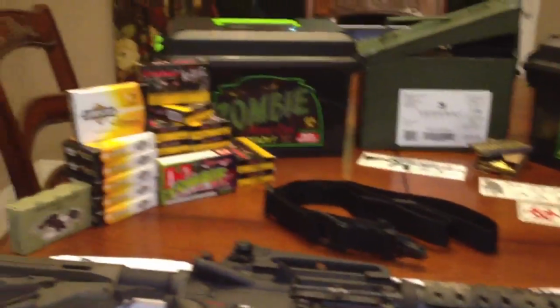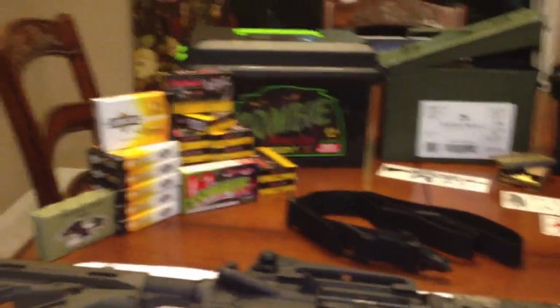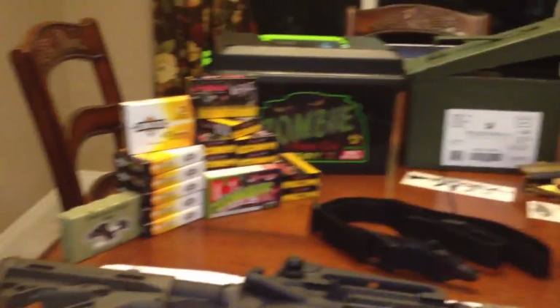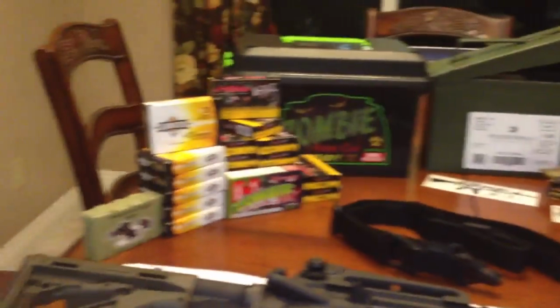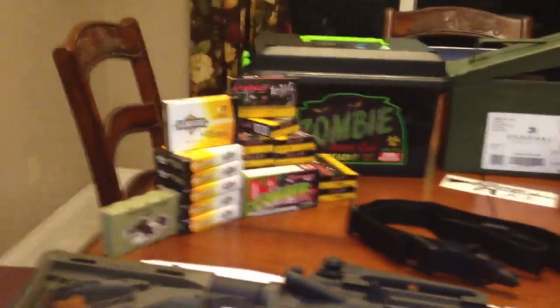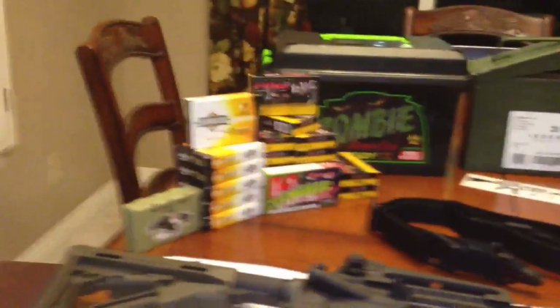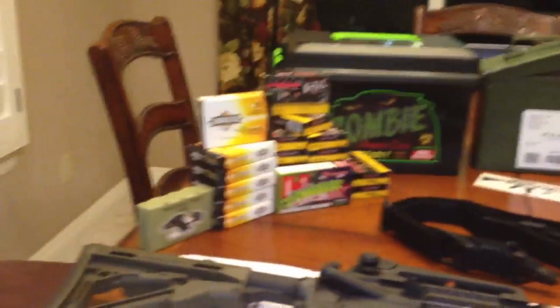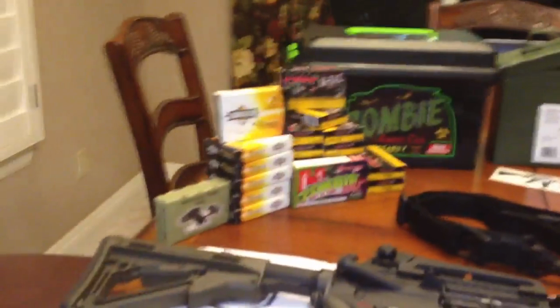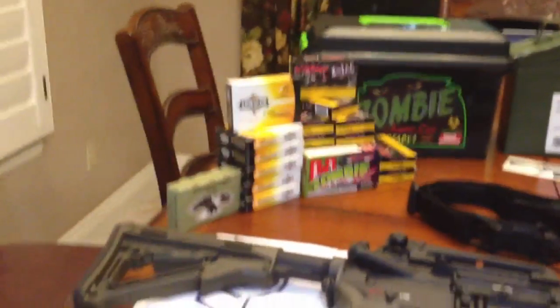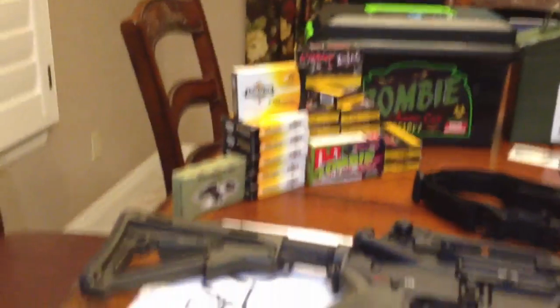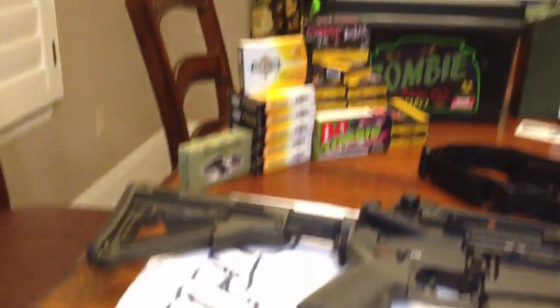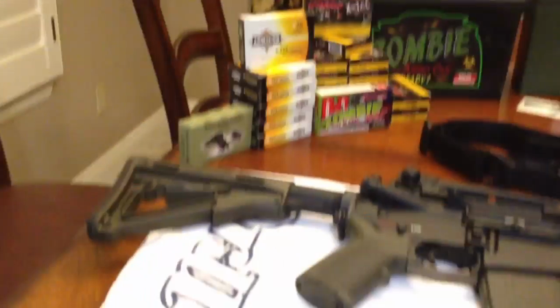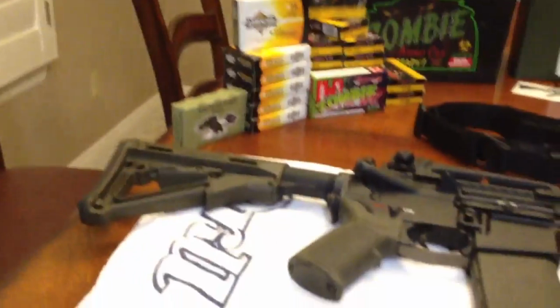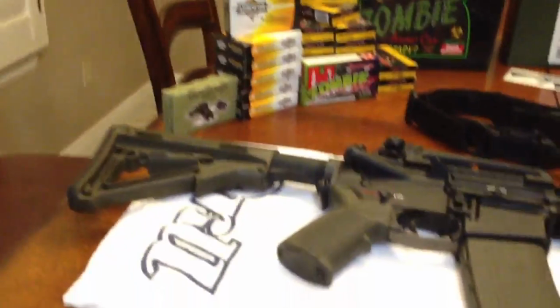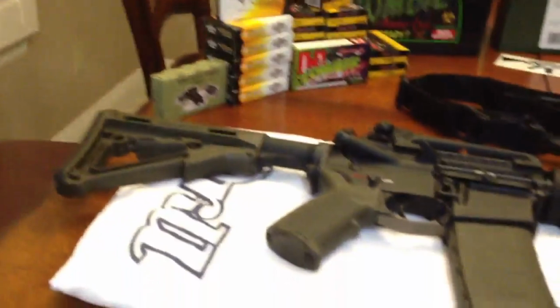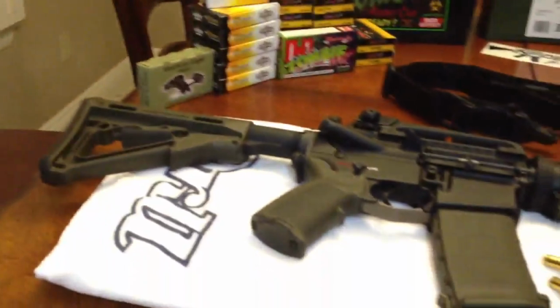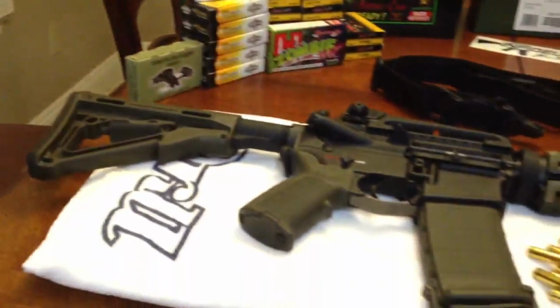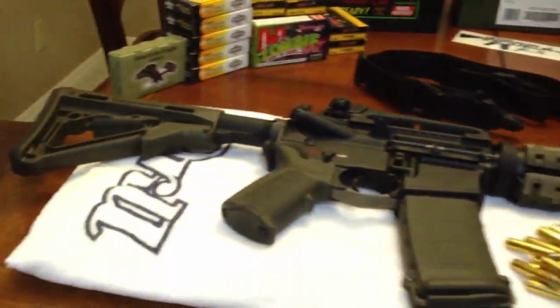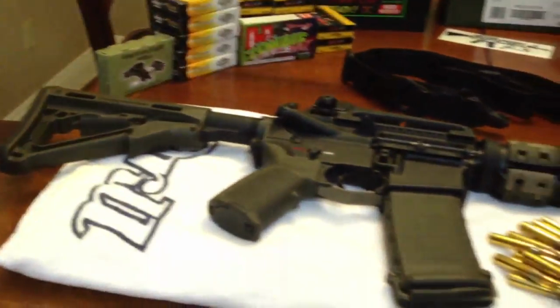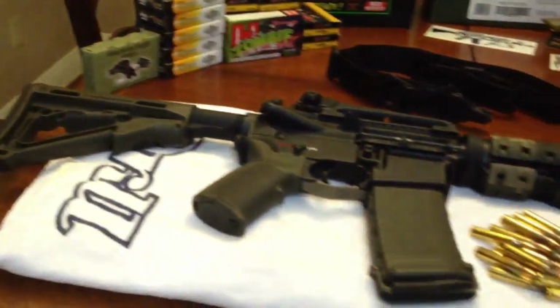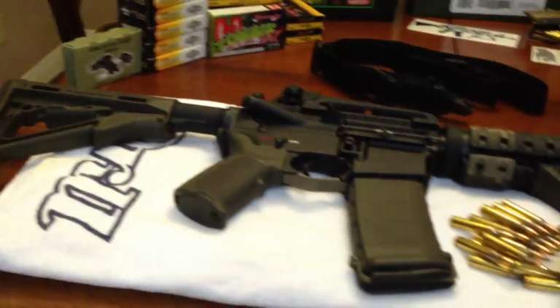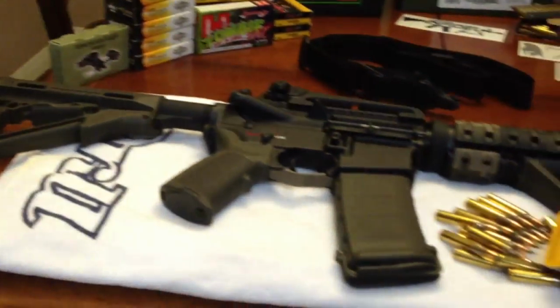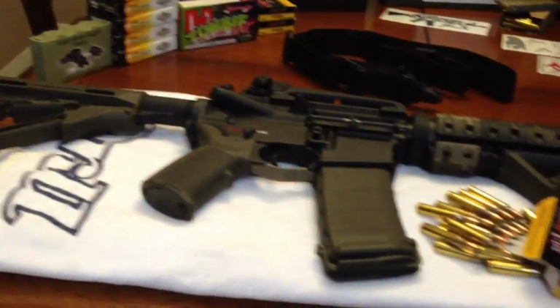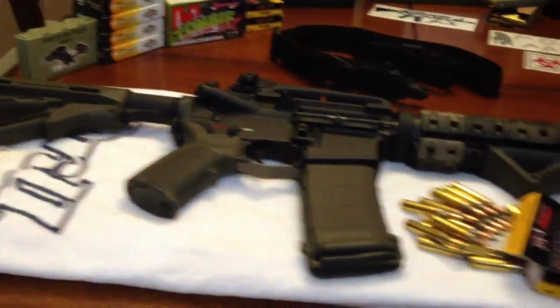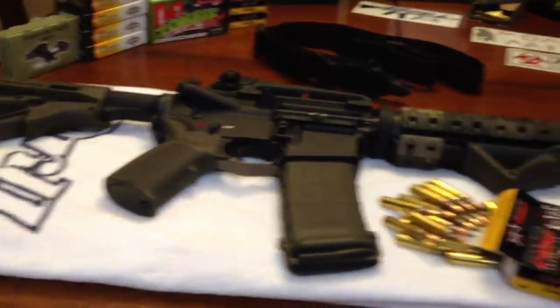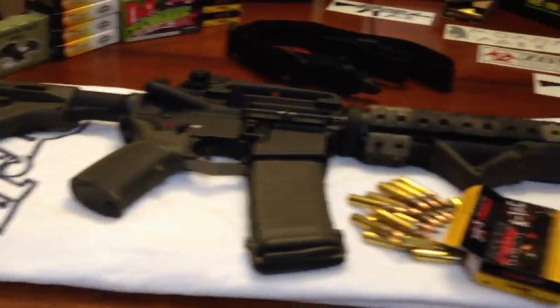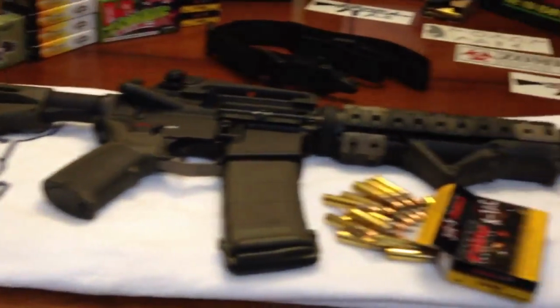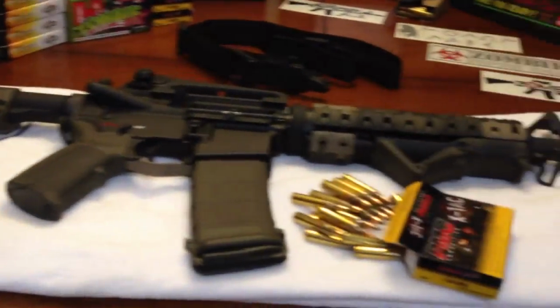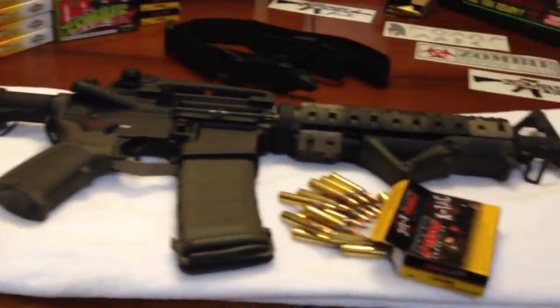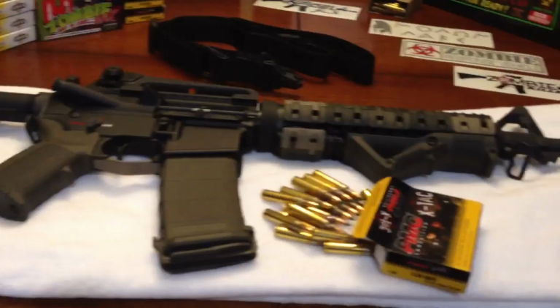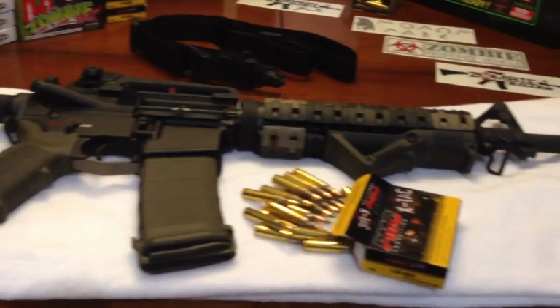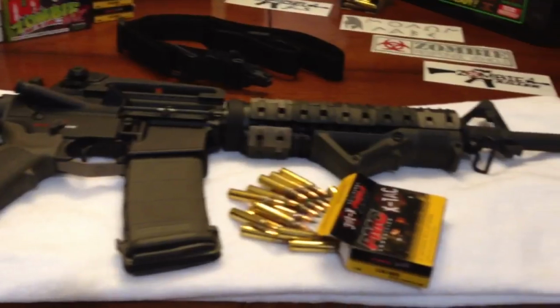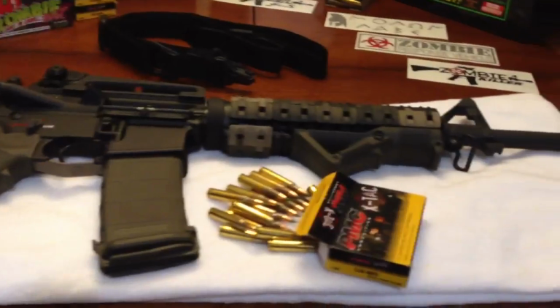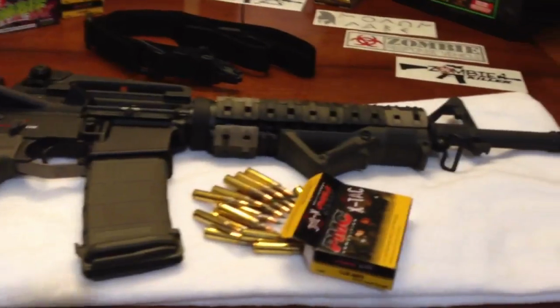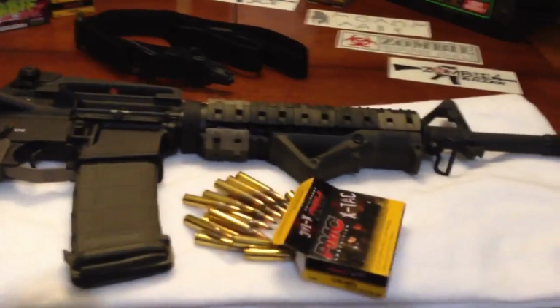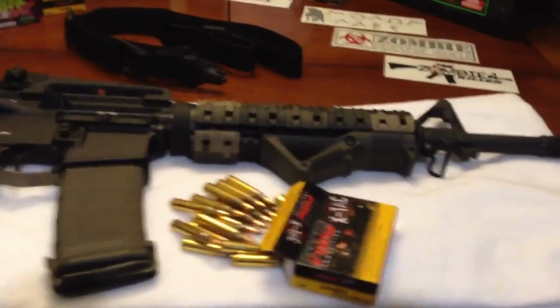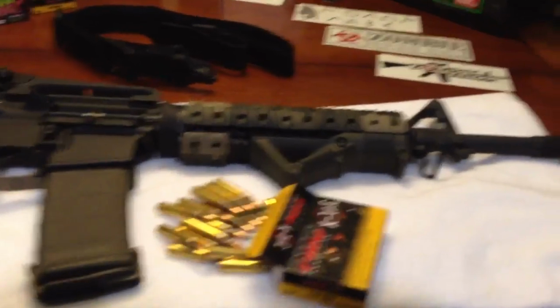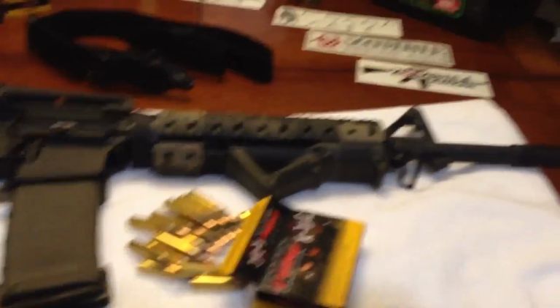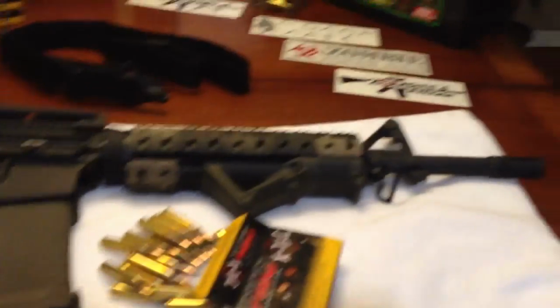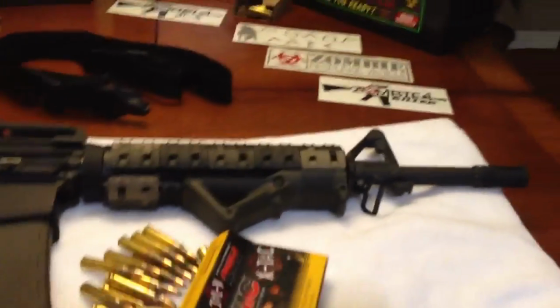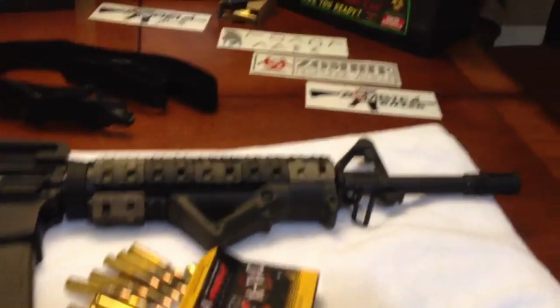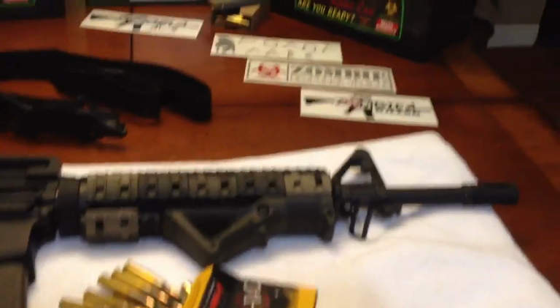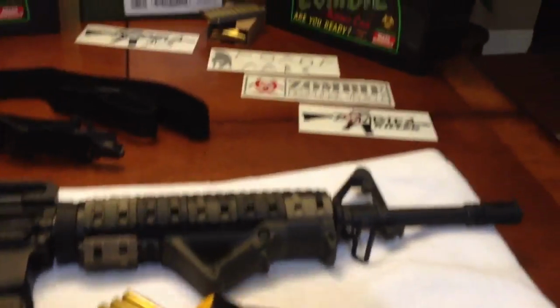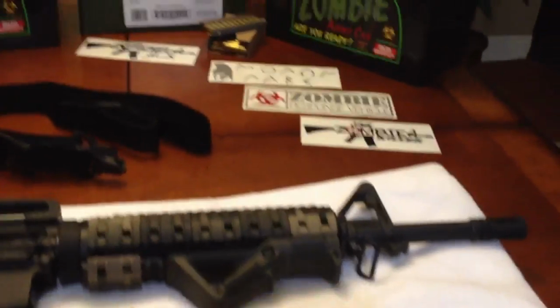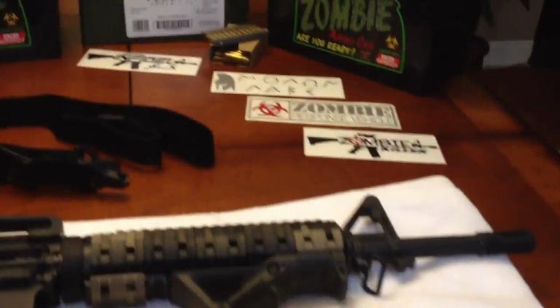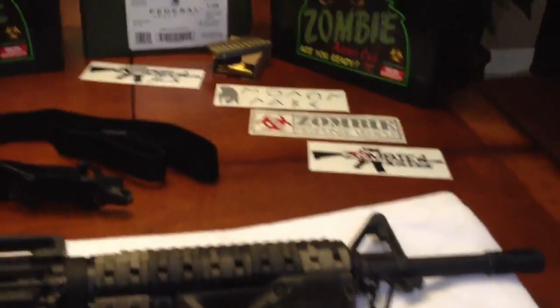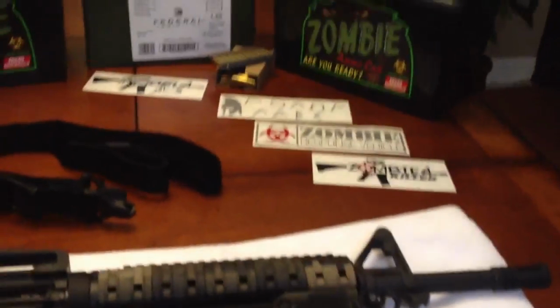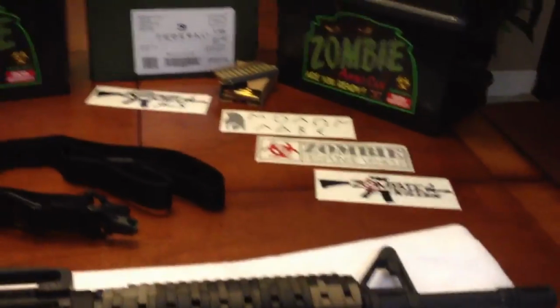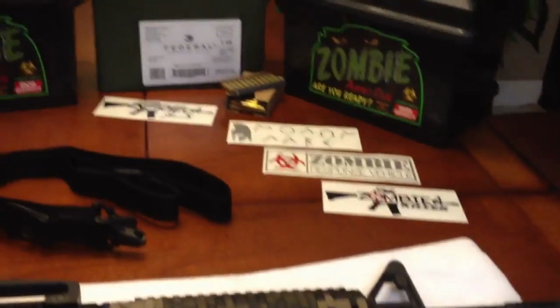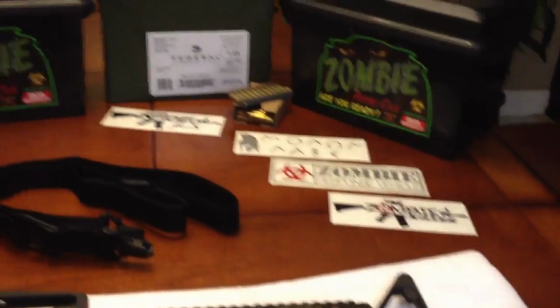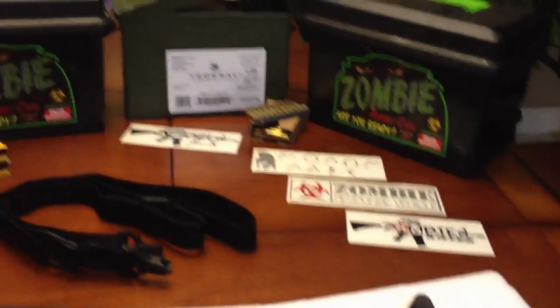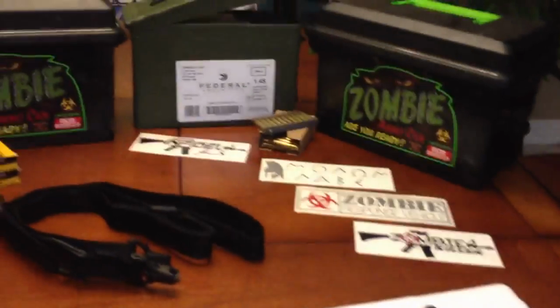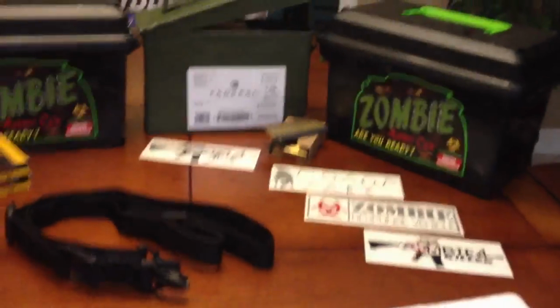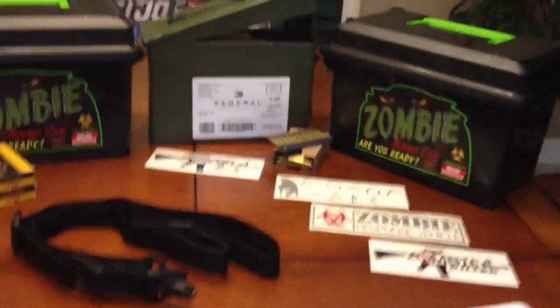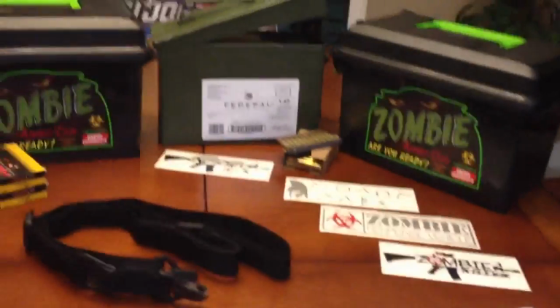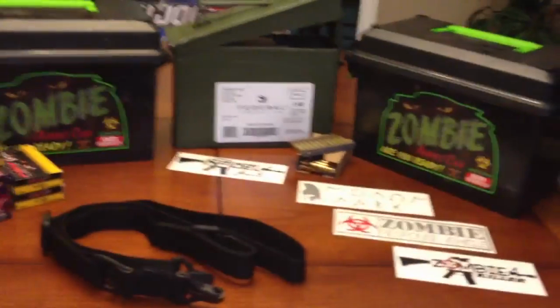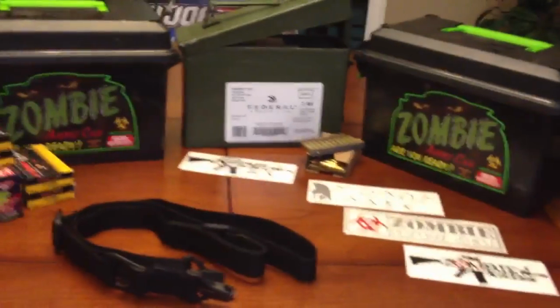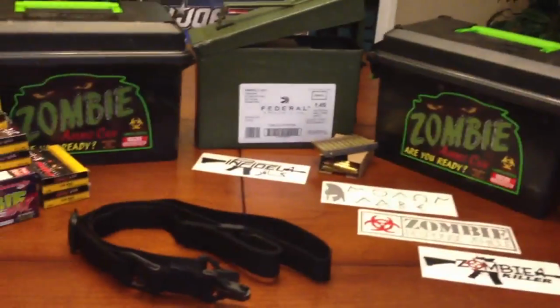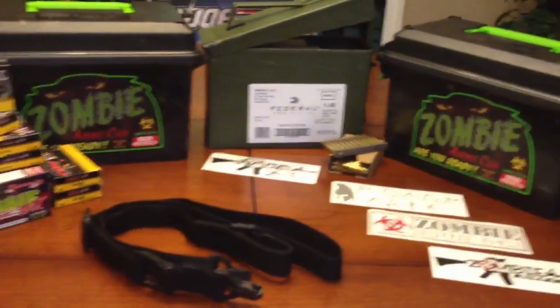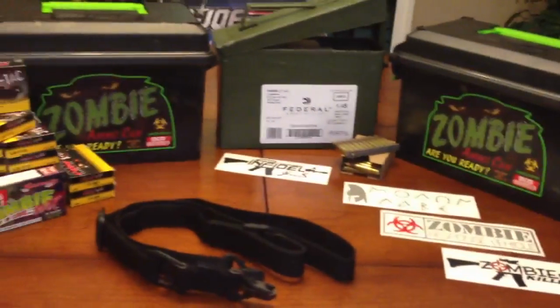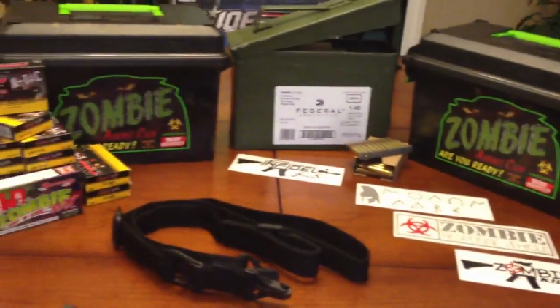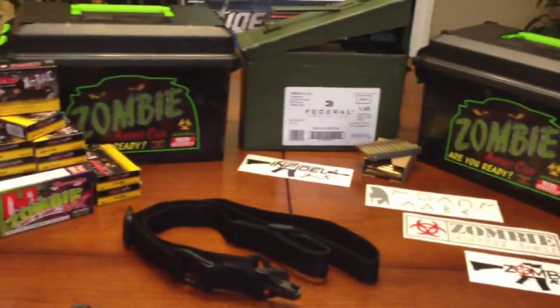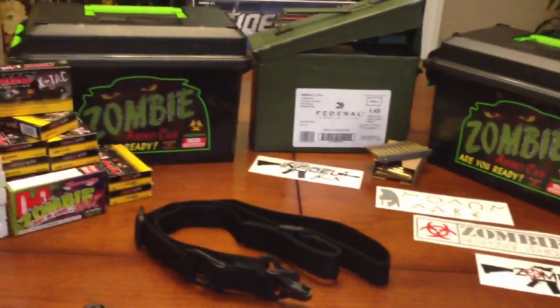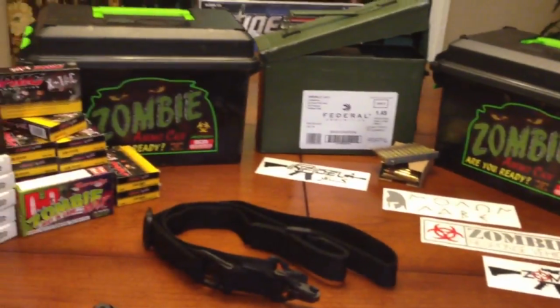Hope you like my build and I'll talk to you guys later.